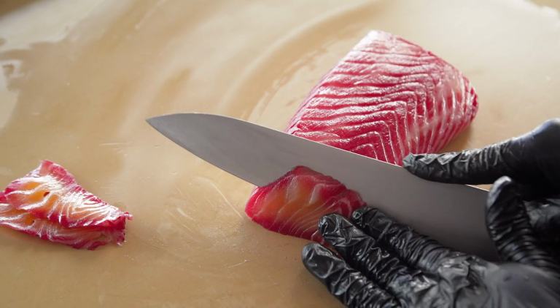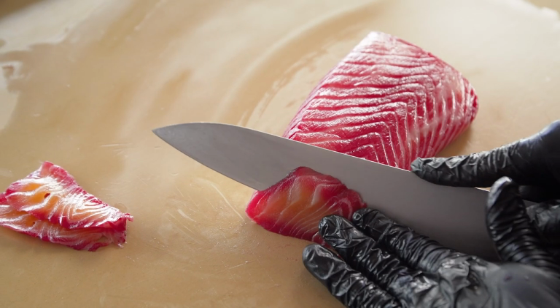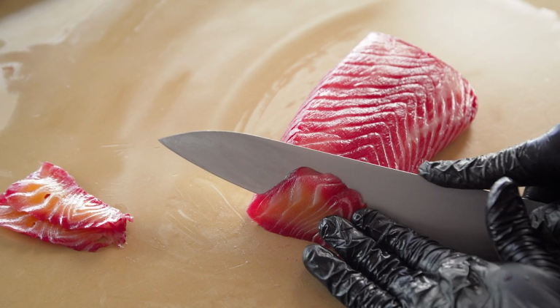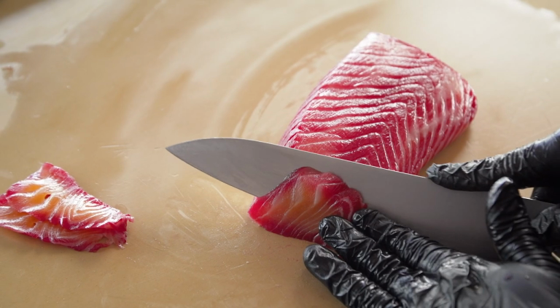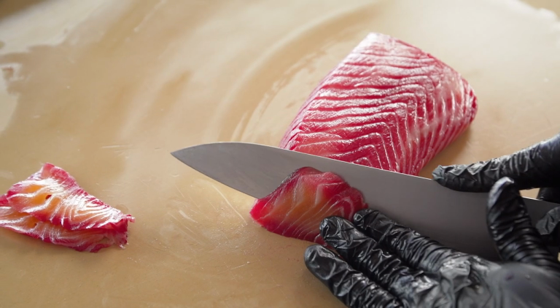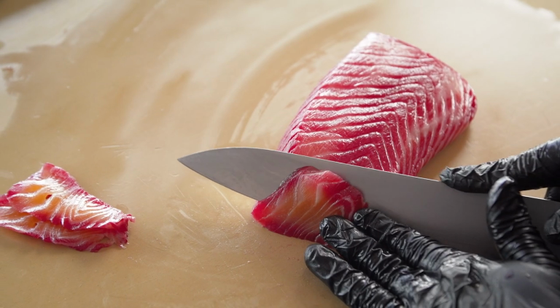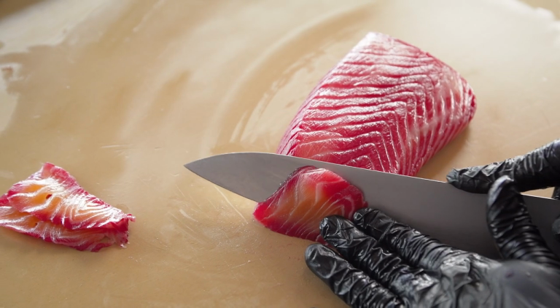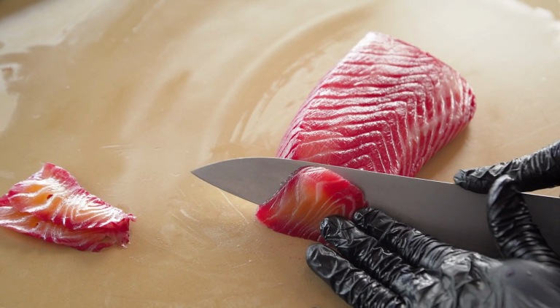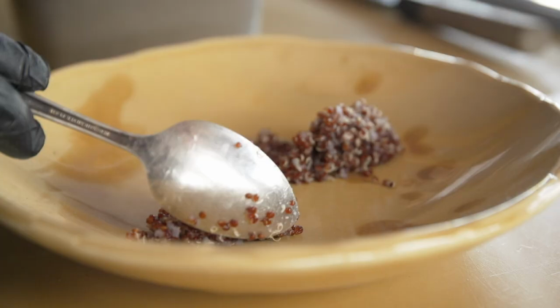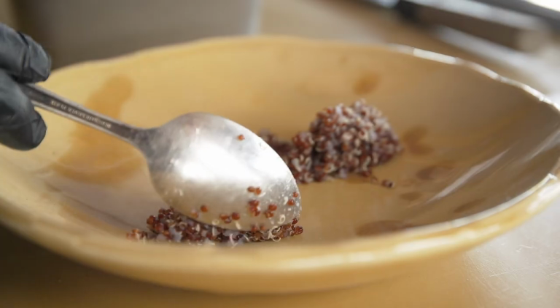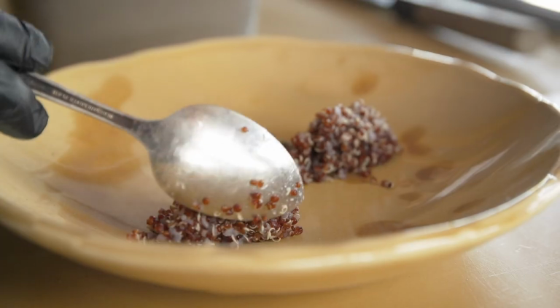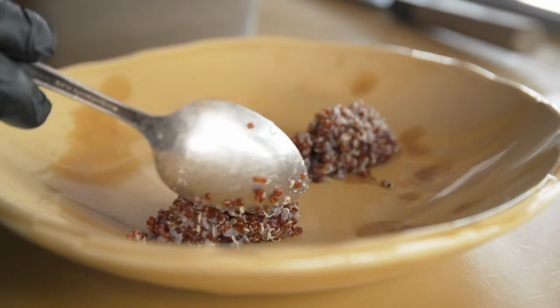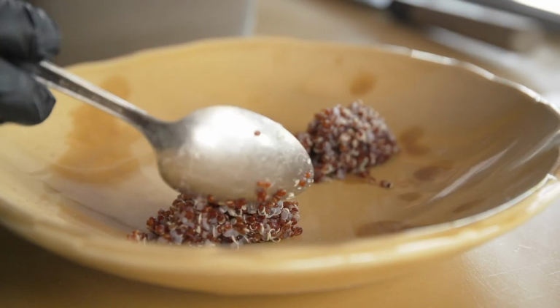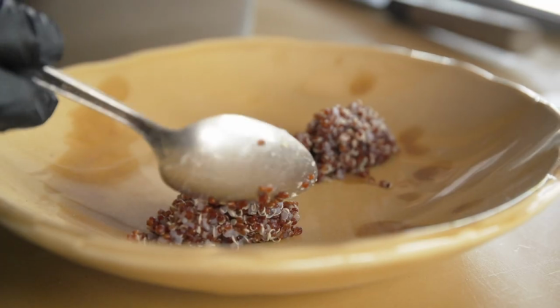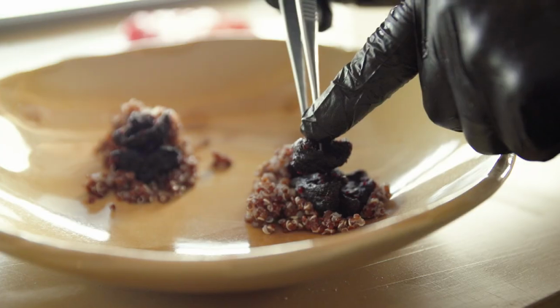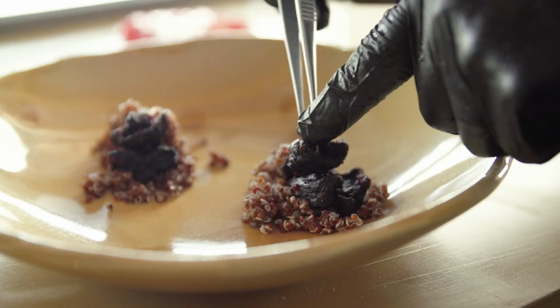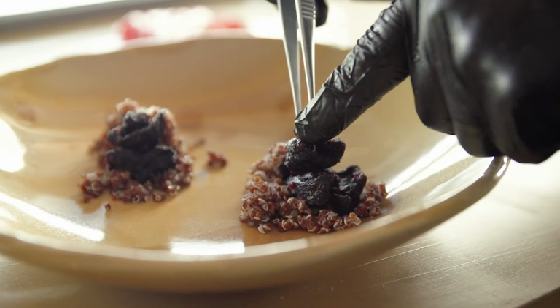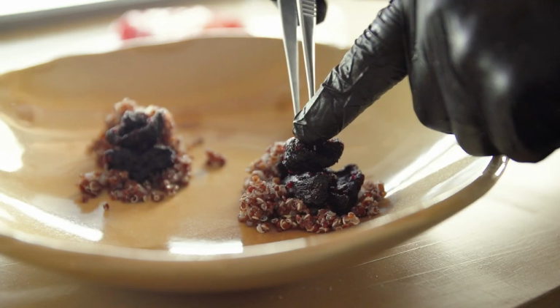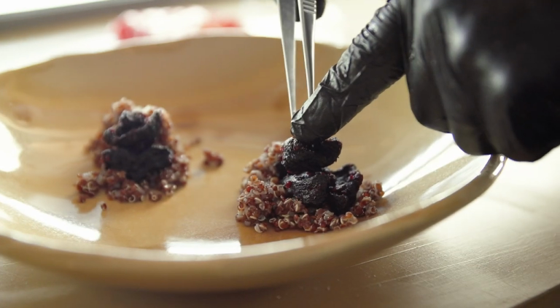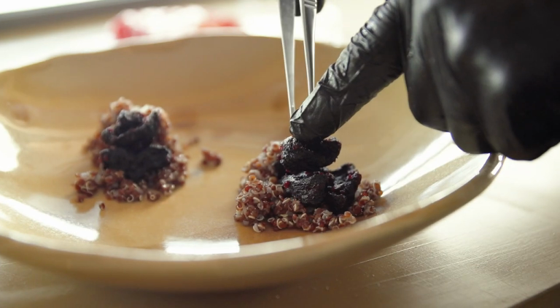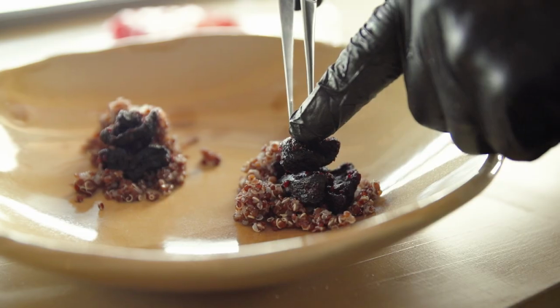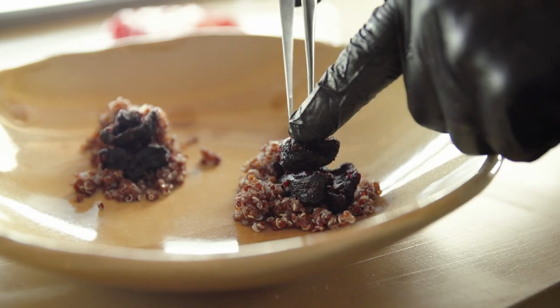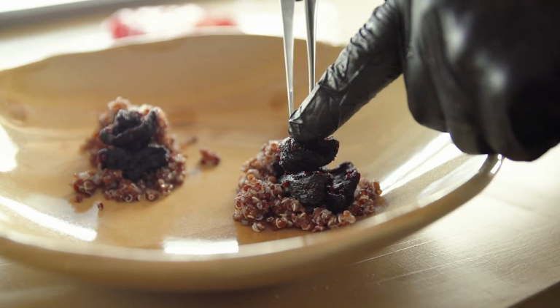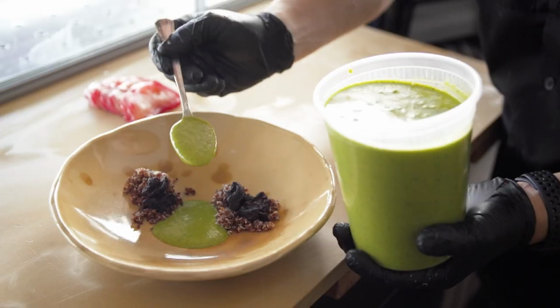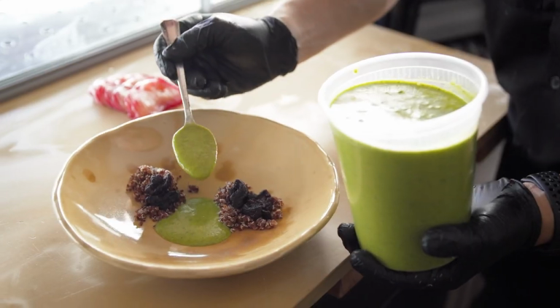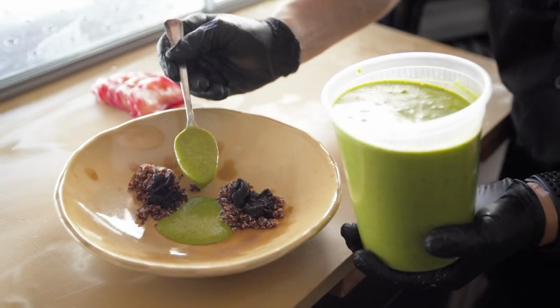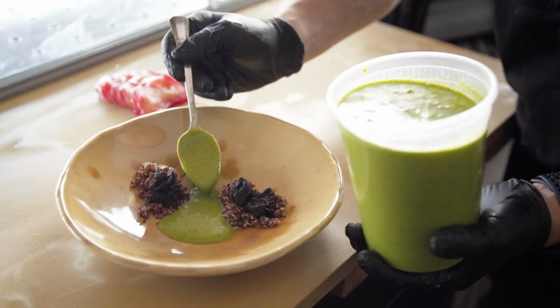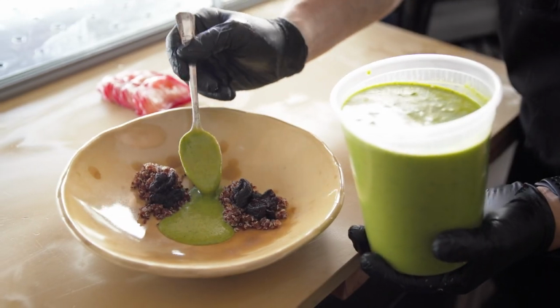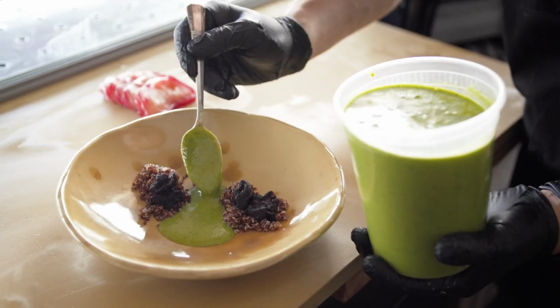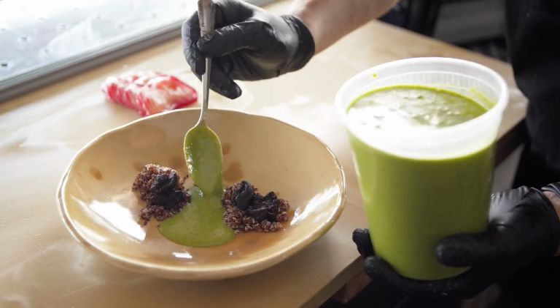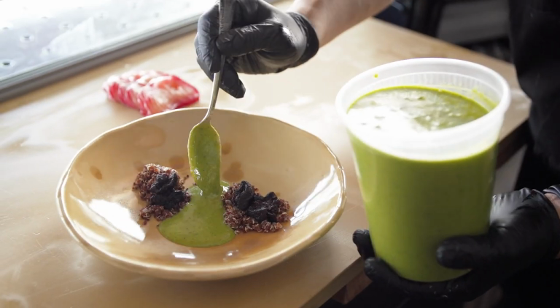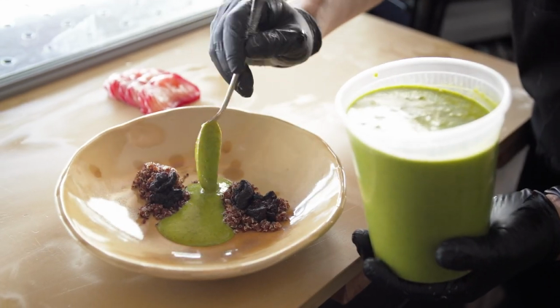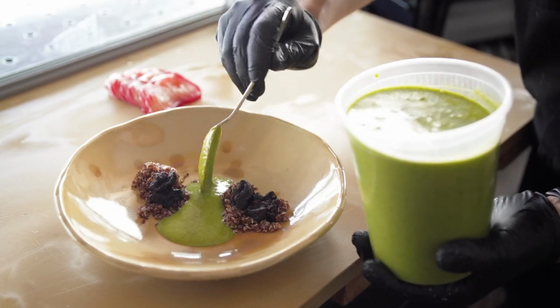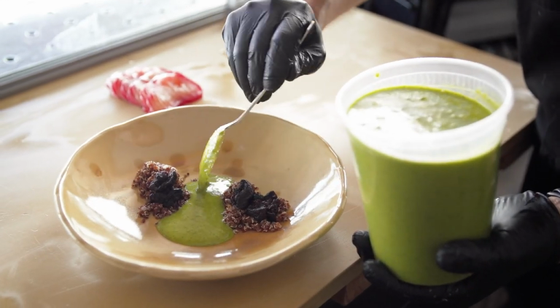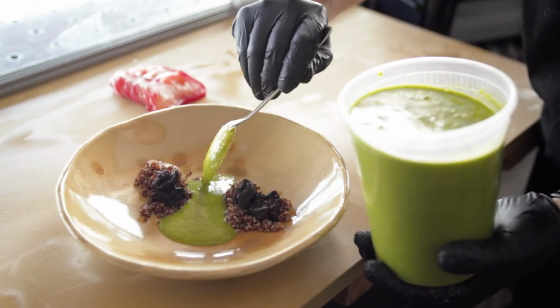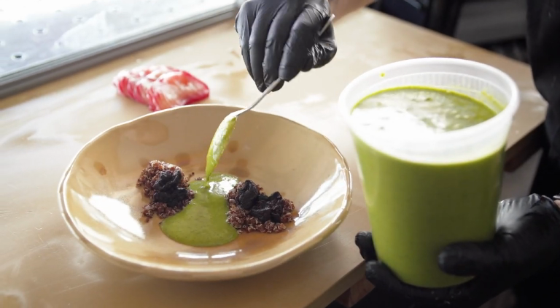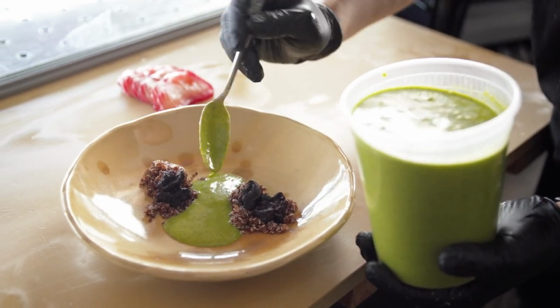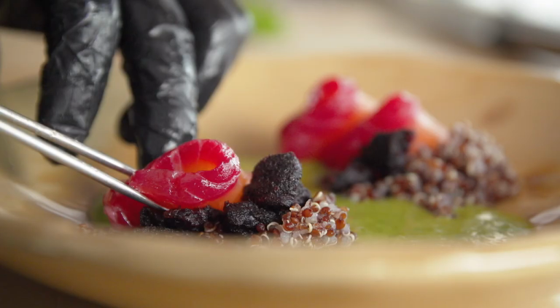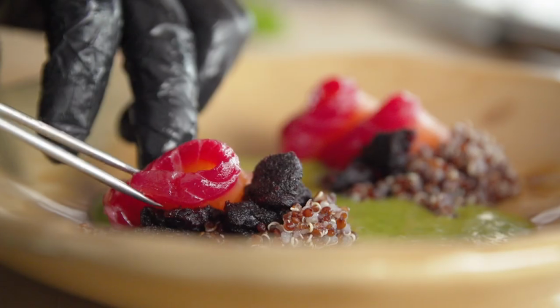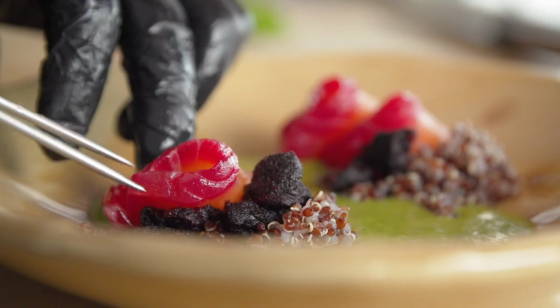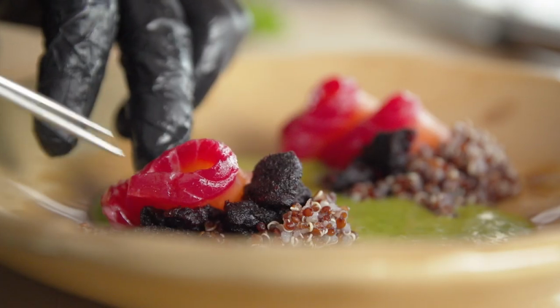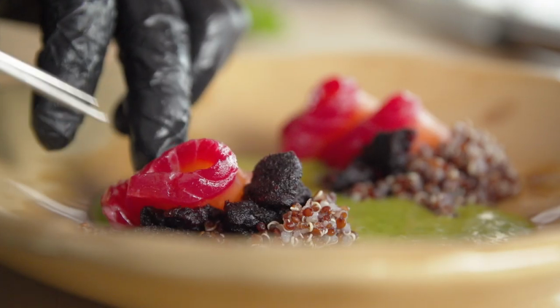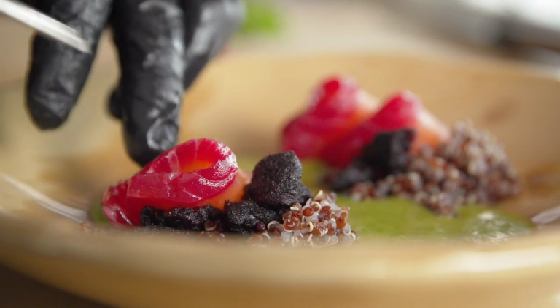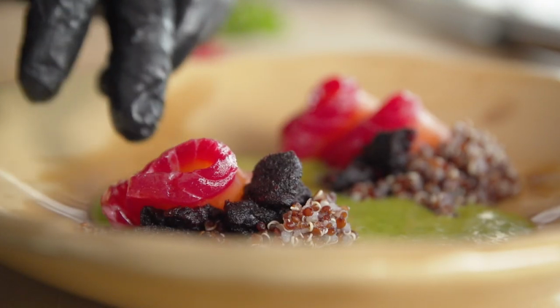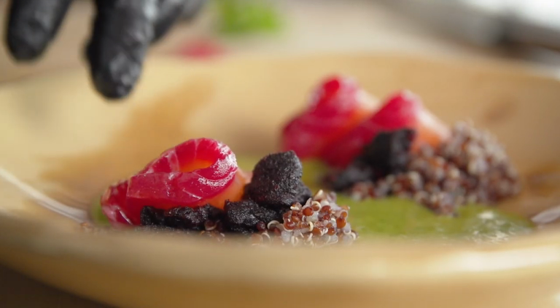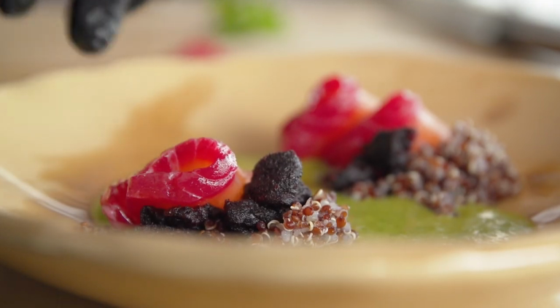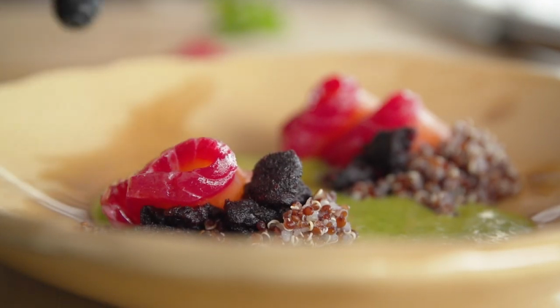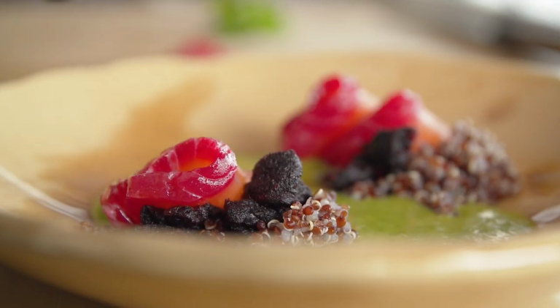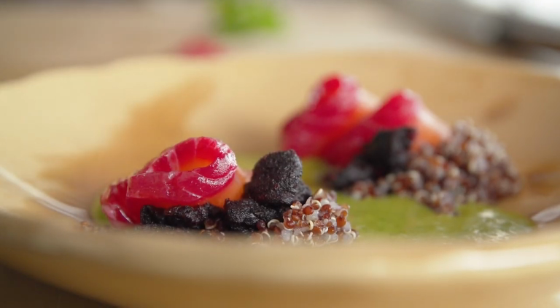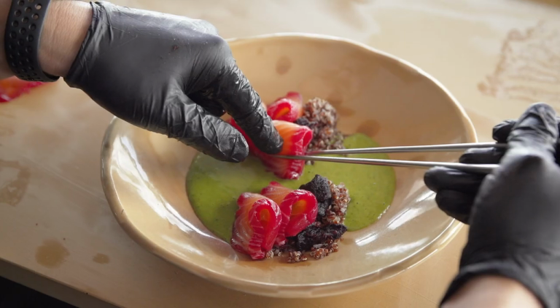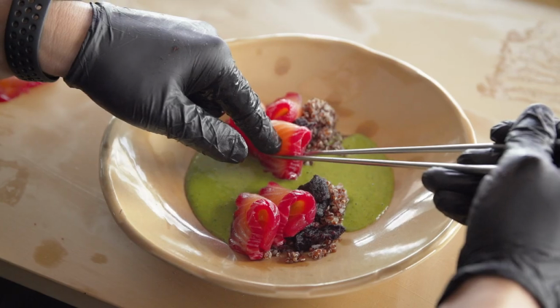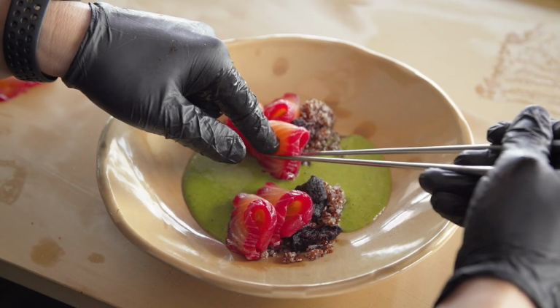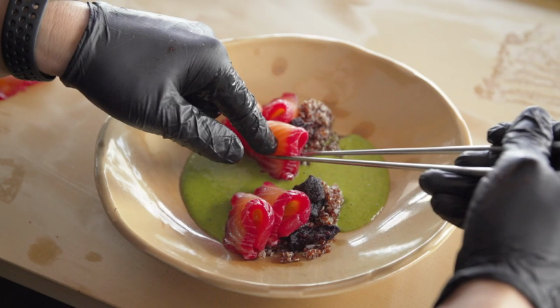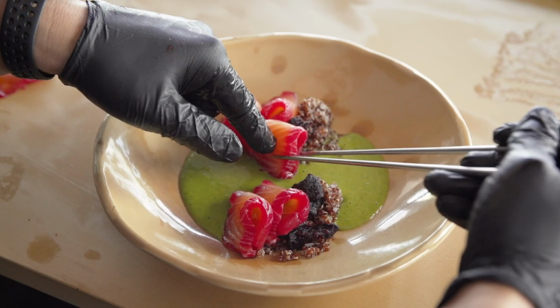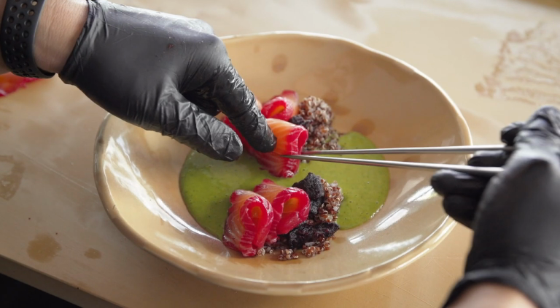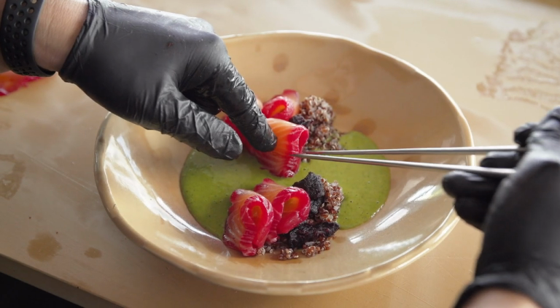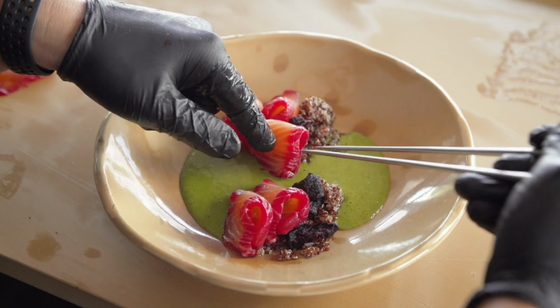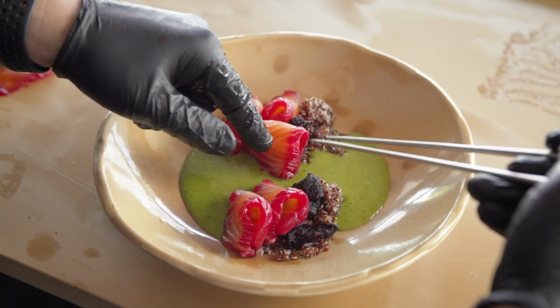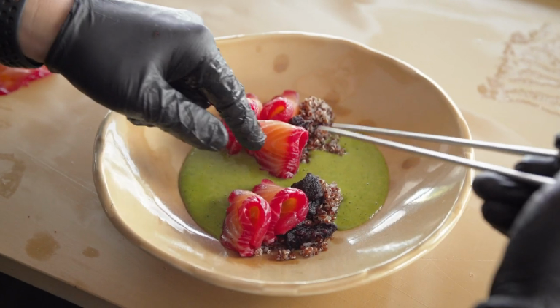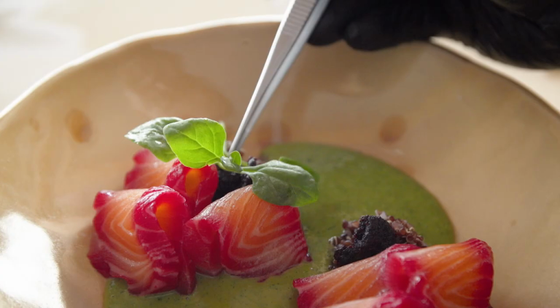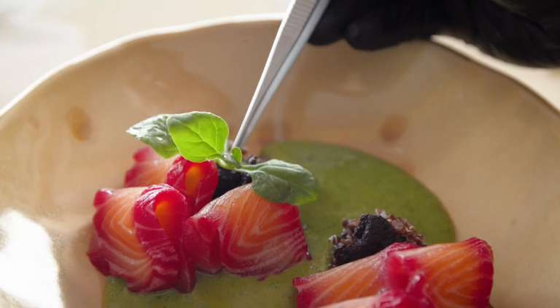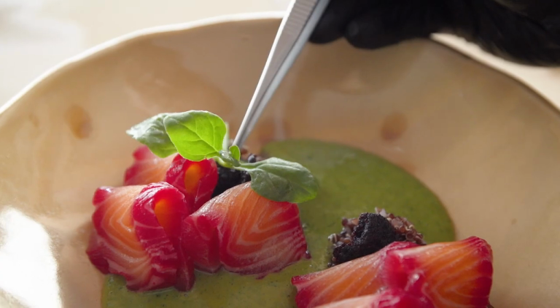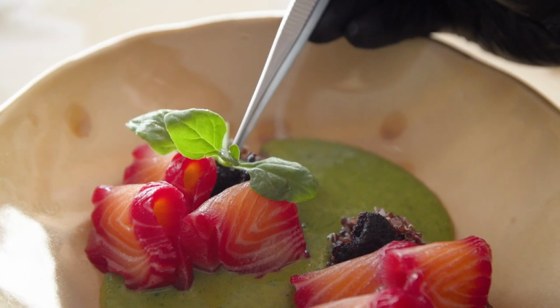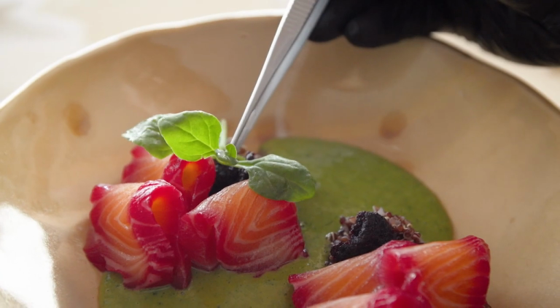To finish the plating, we do the red quinoa, beet jerky, jalapeño huacatay sauce, salmon, and New Zealand spinach.